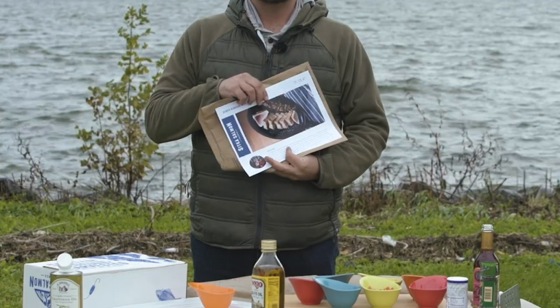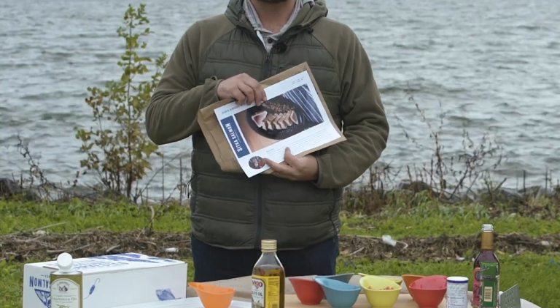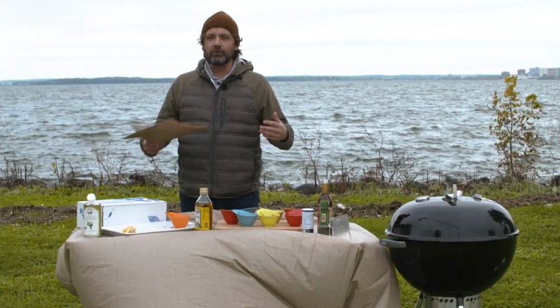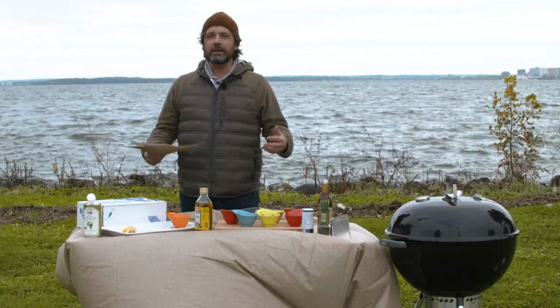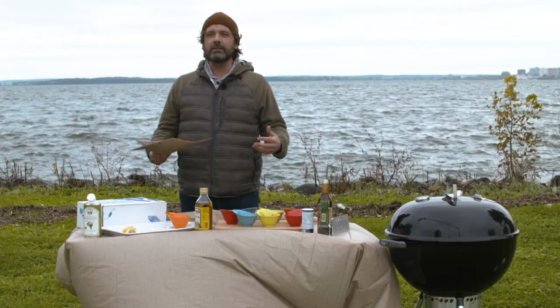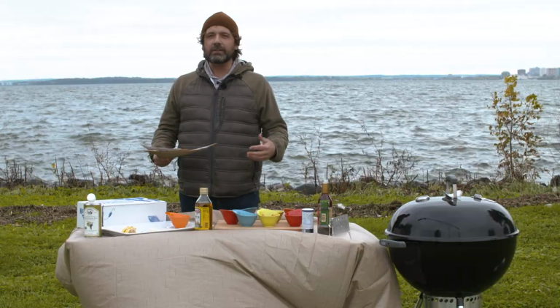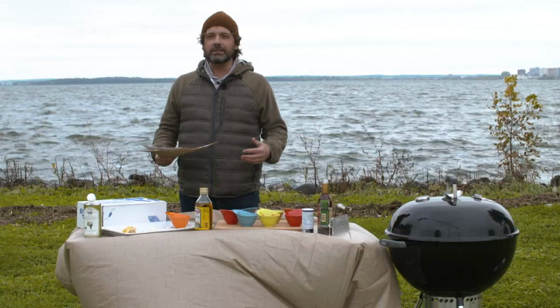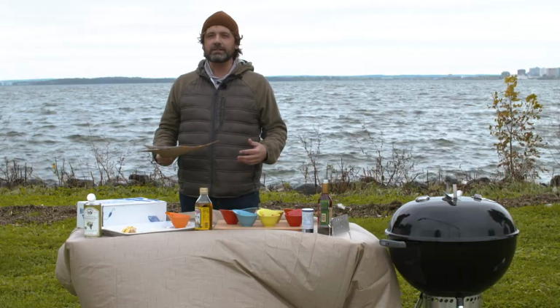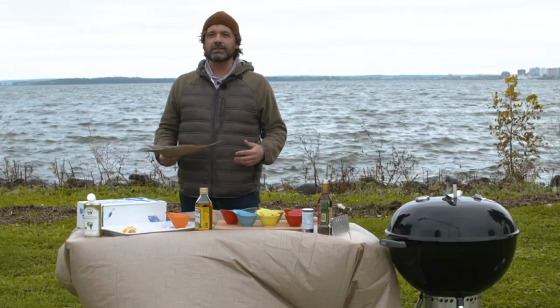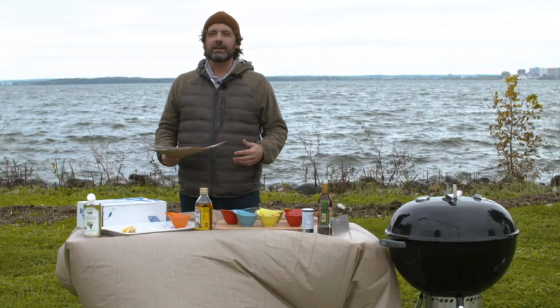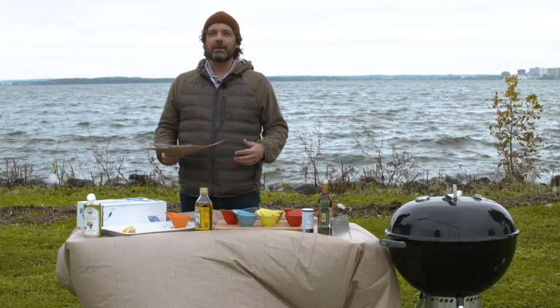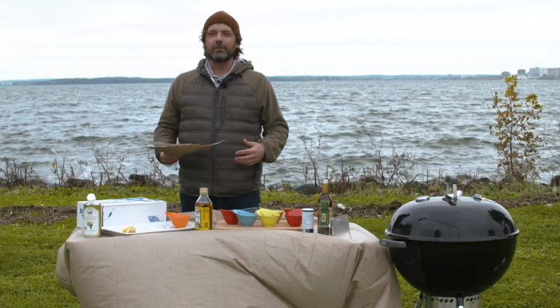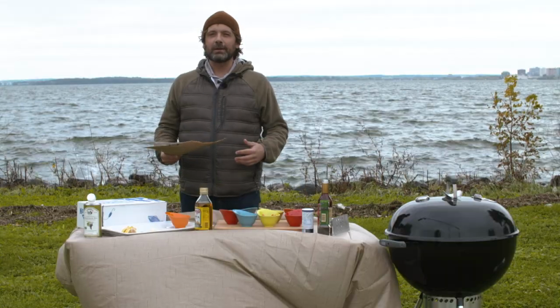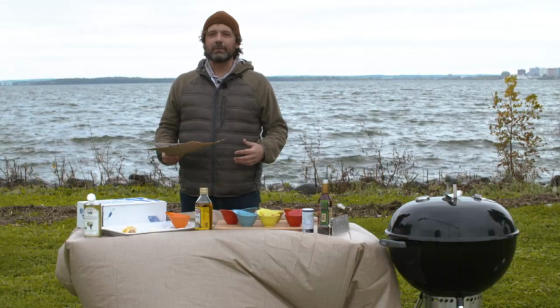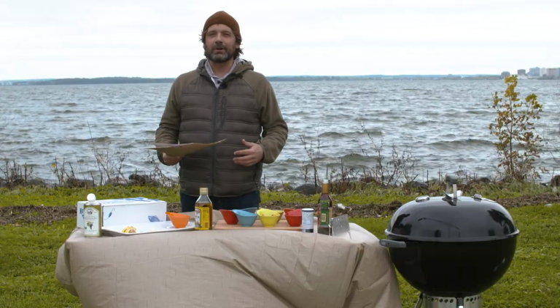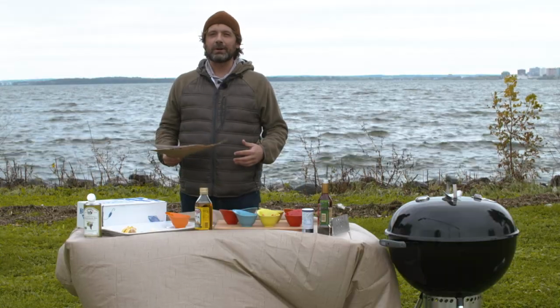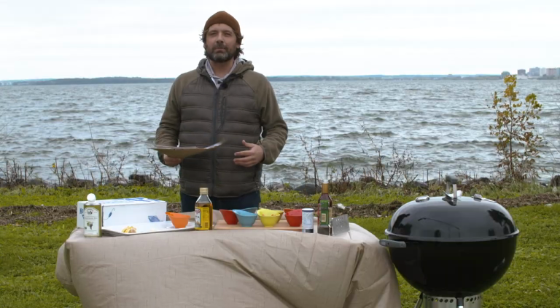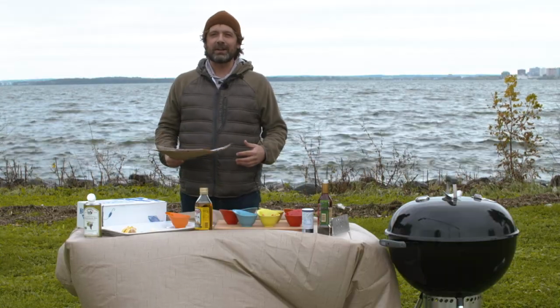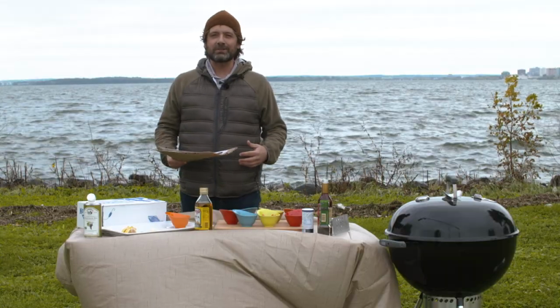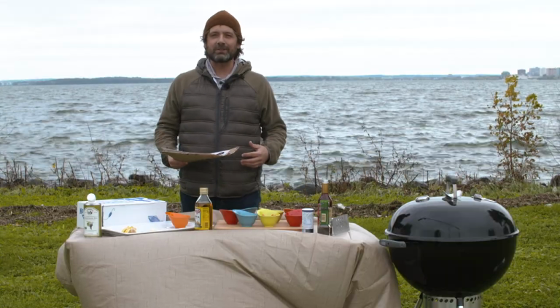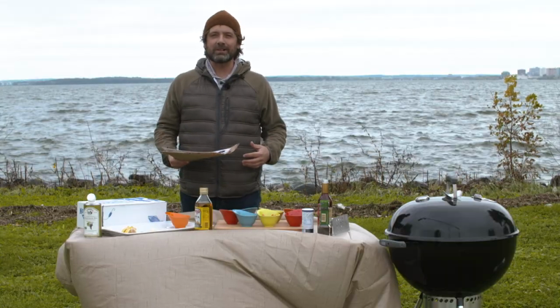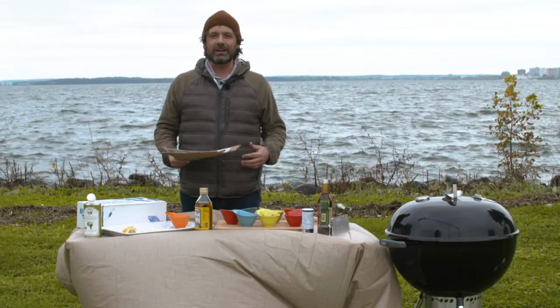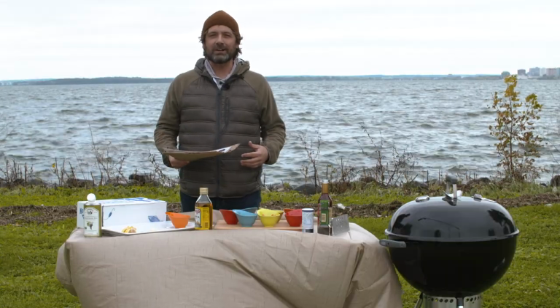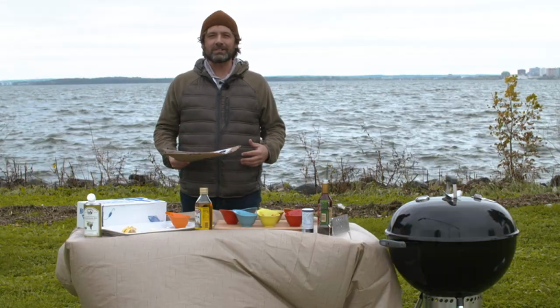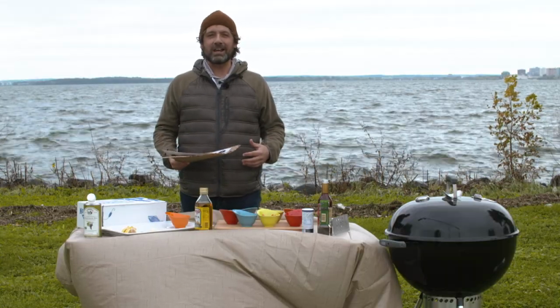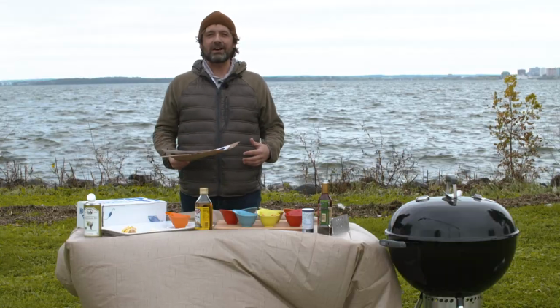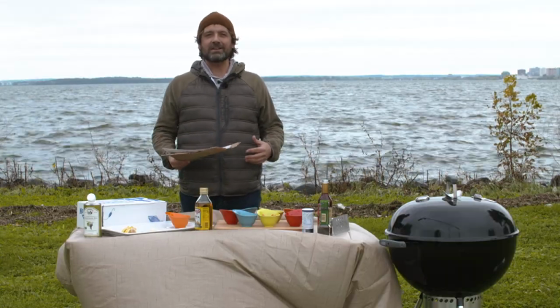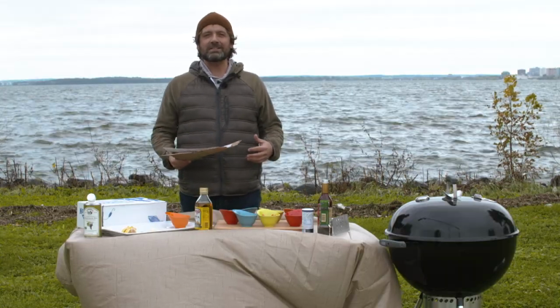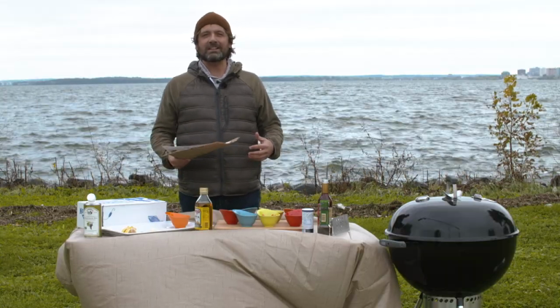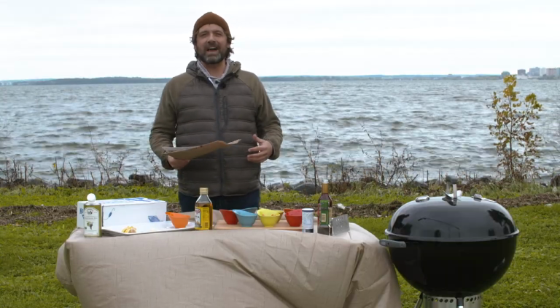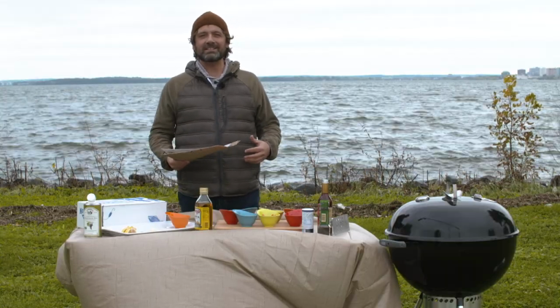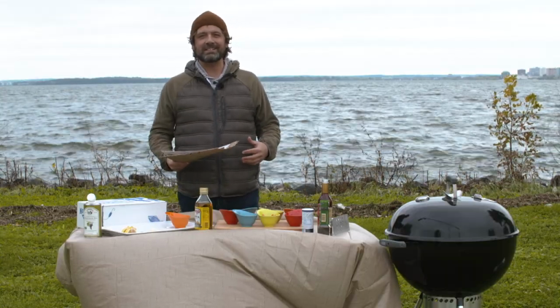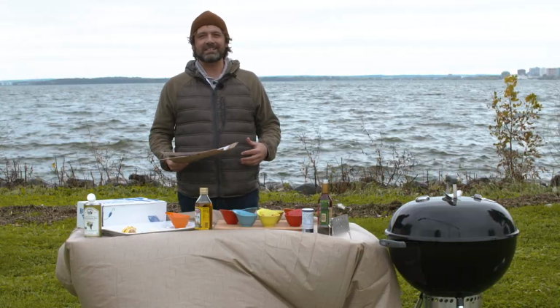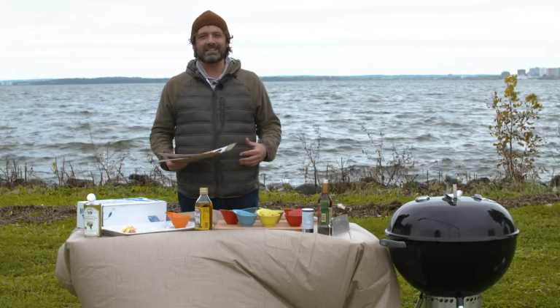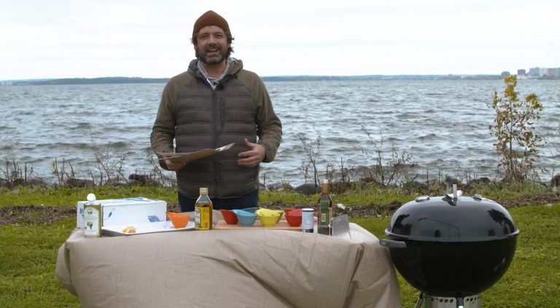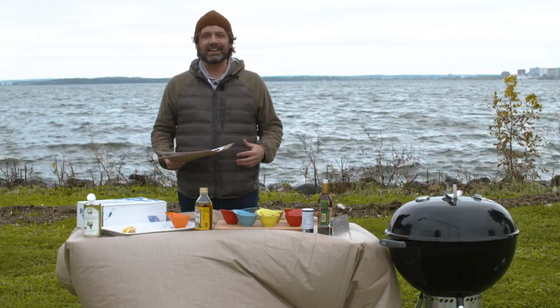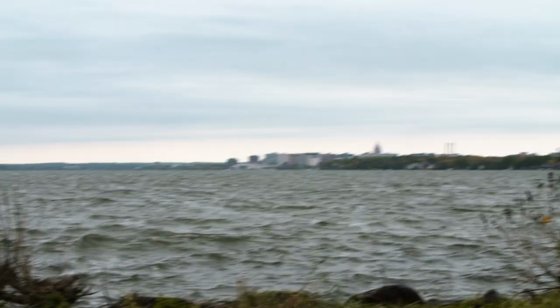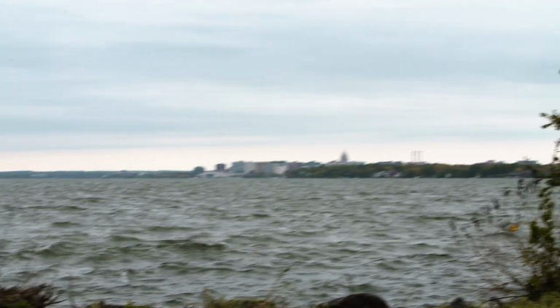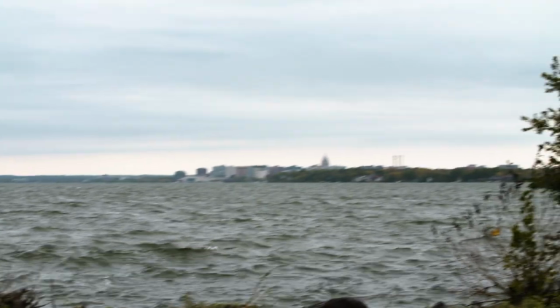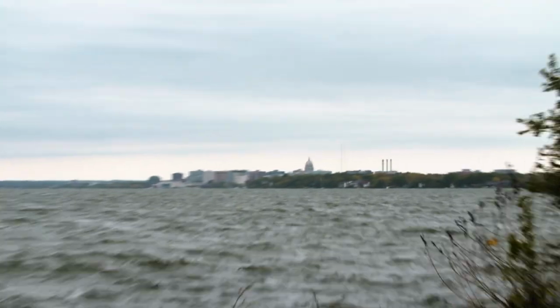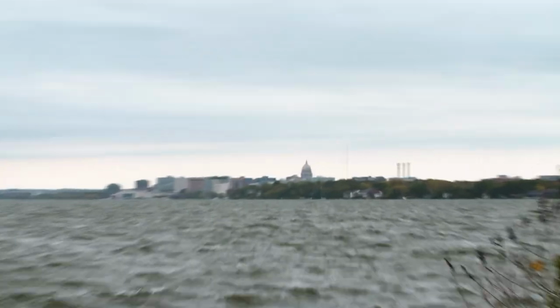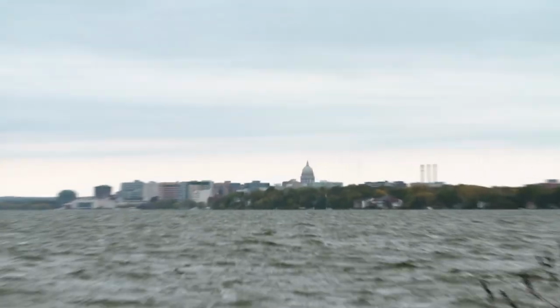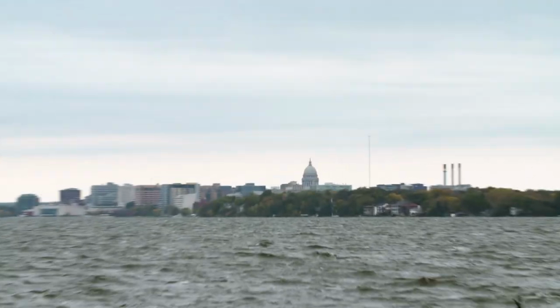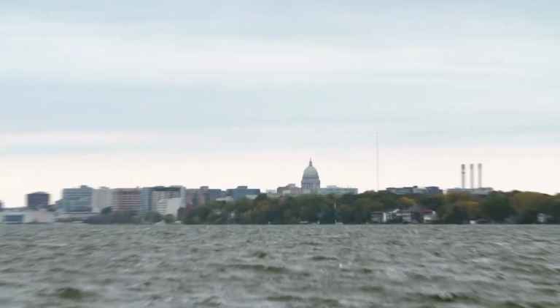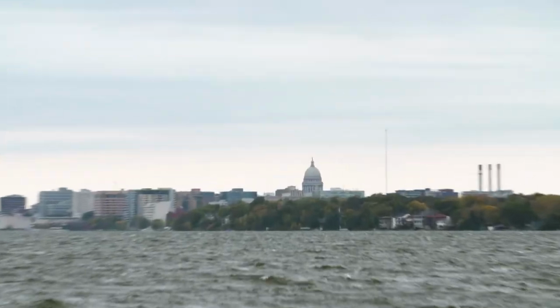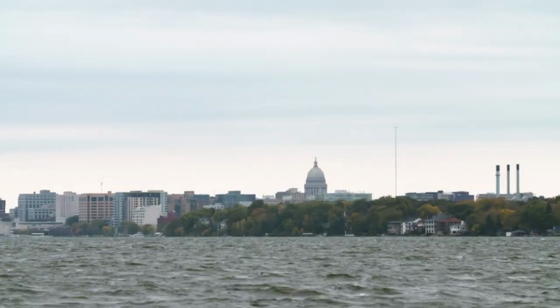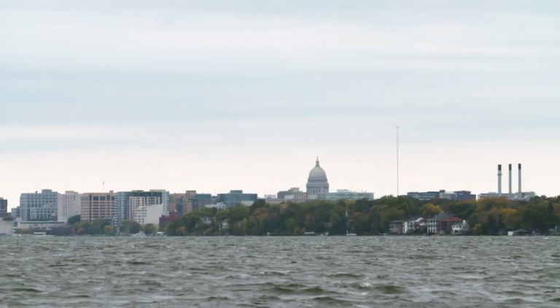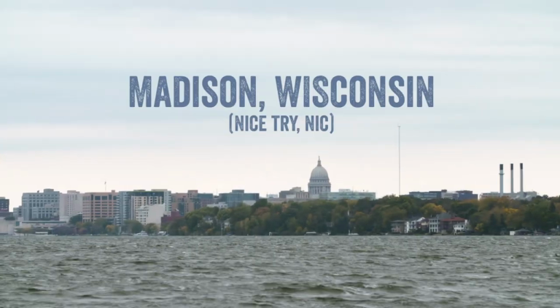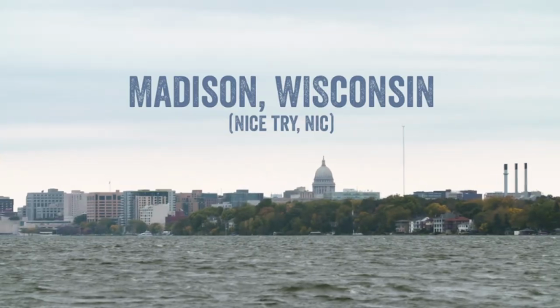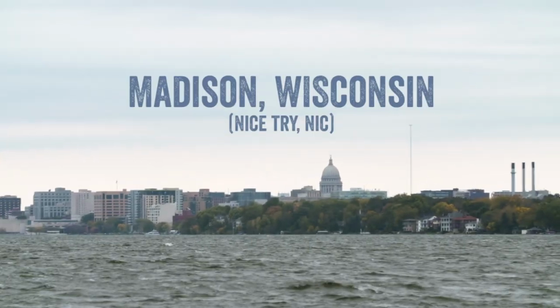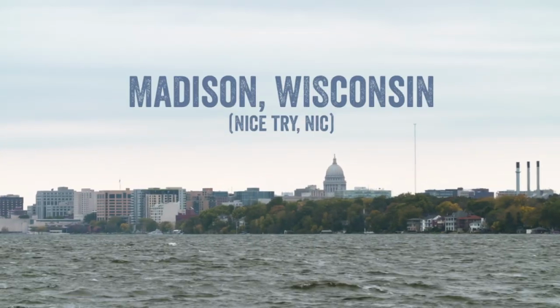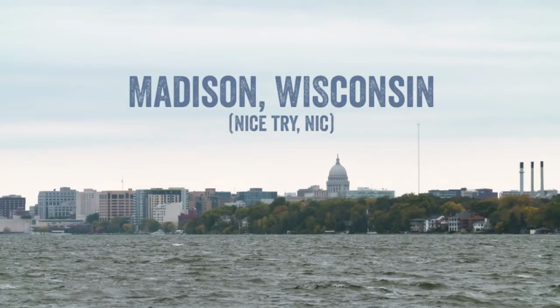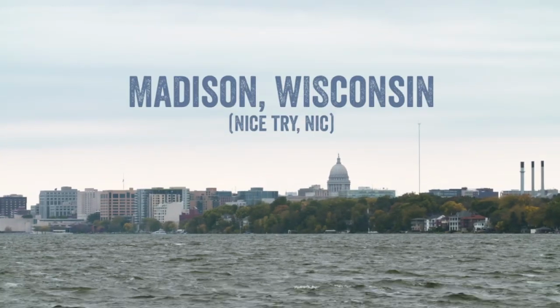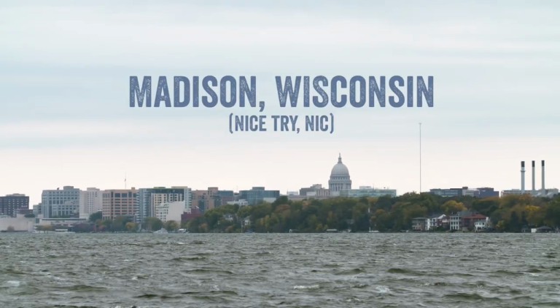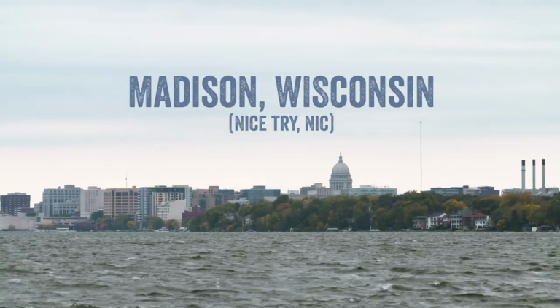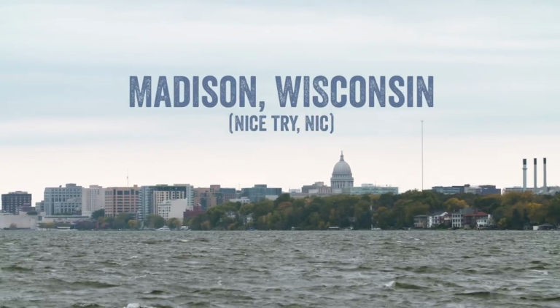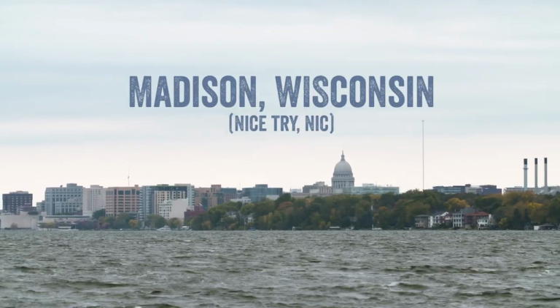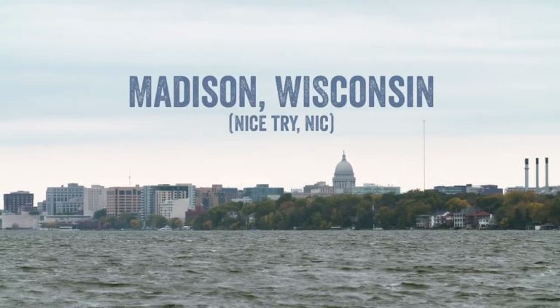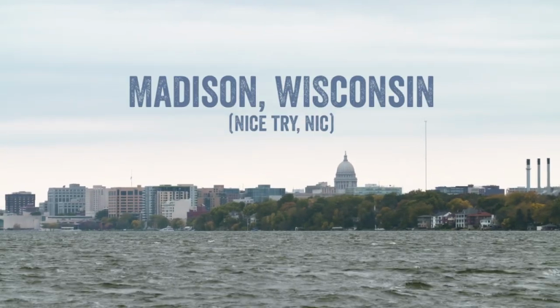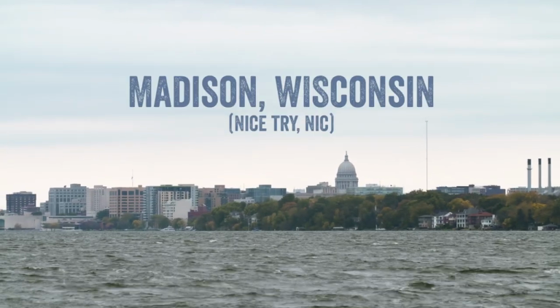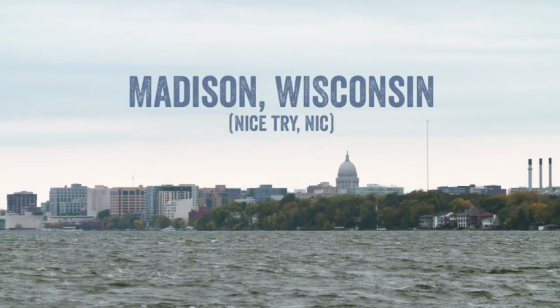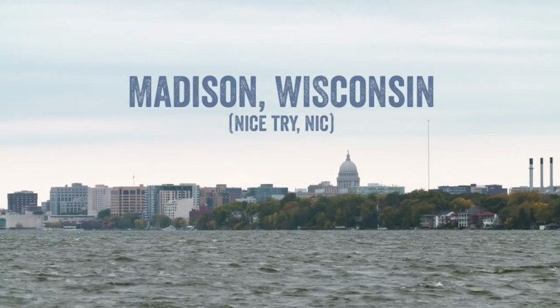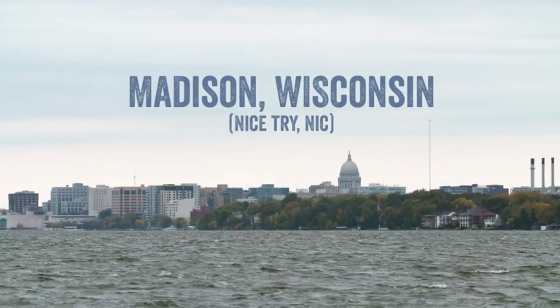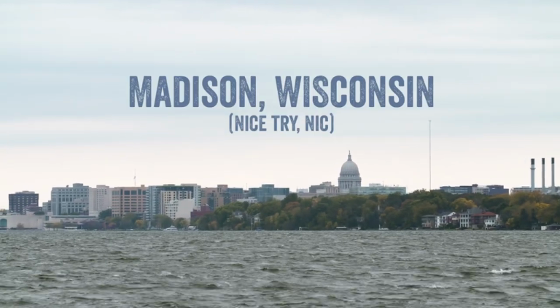Forgive us, it's really pretty blustery here in southeast Alaska today. Fall time, very cold.